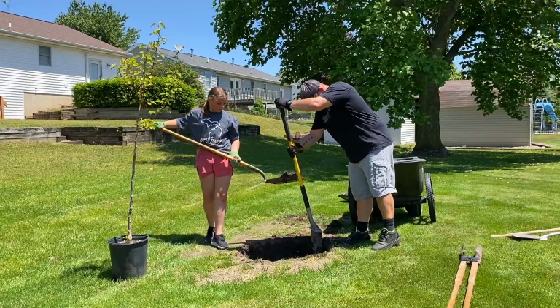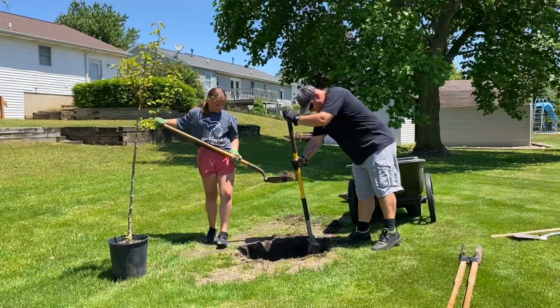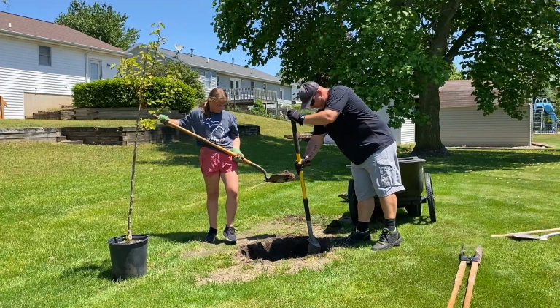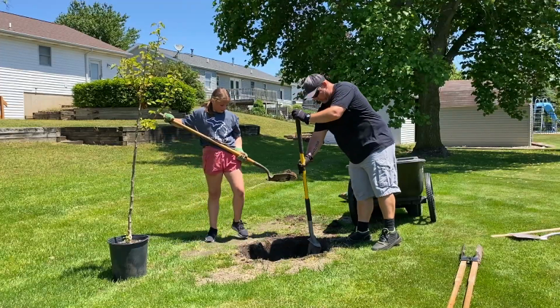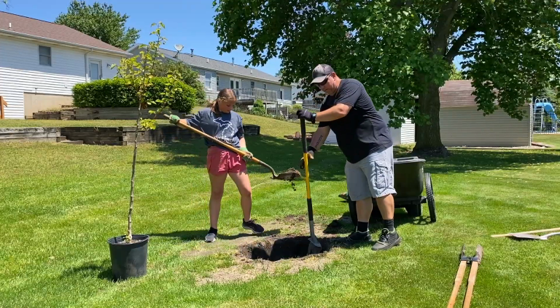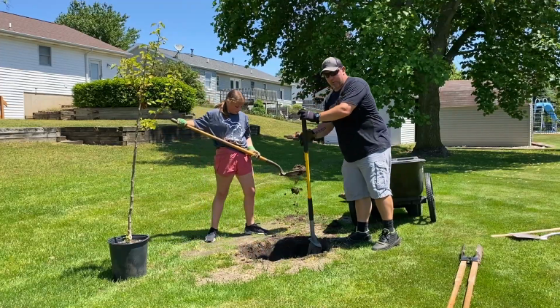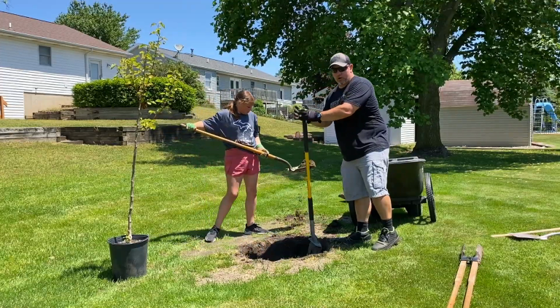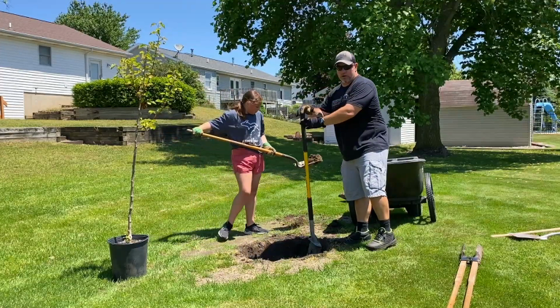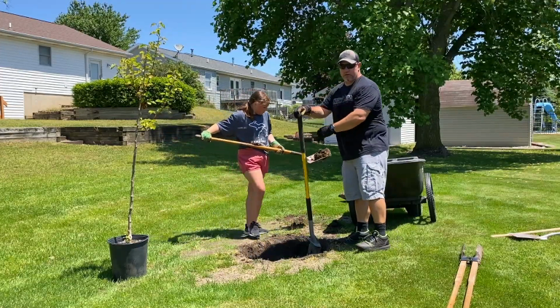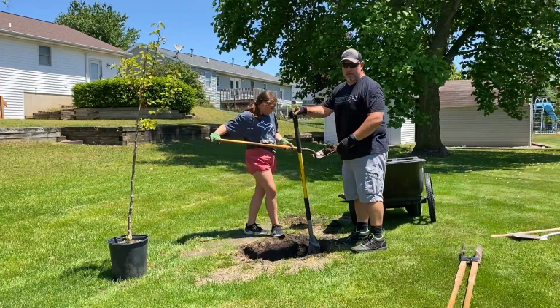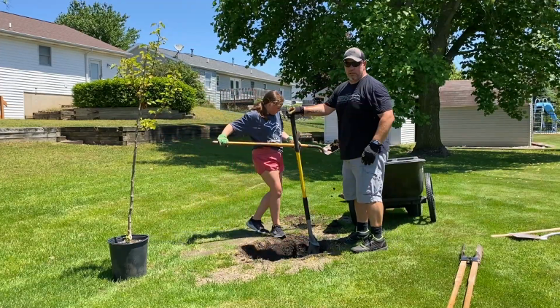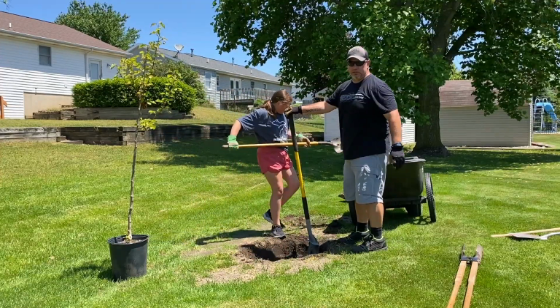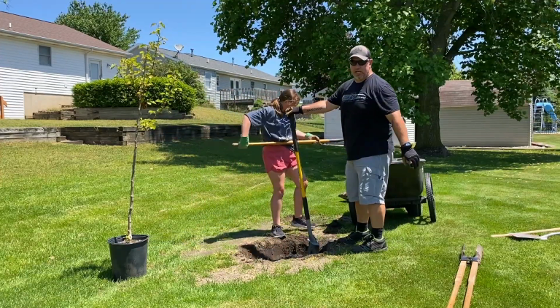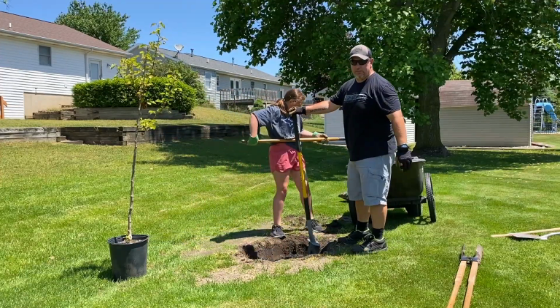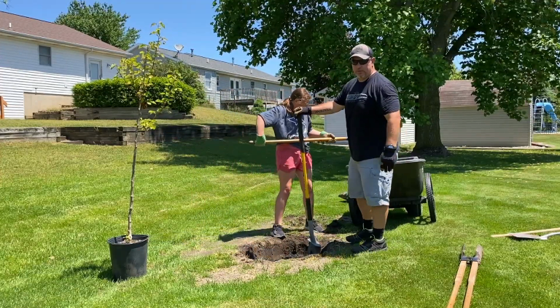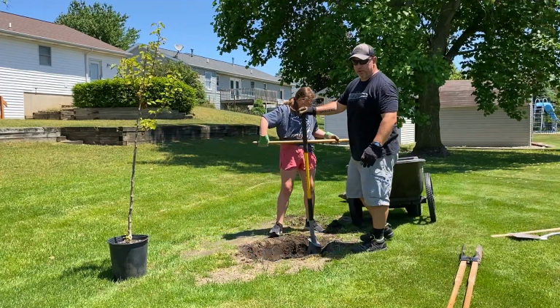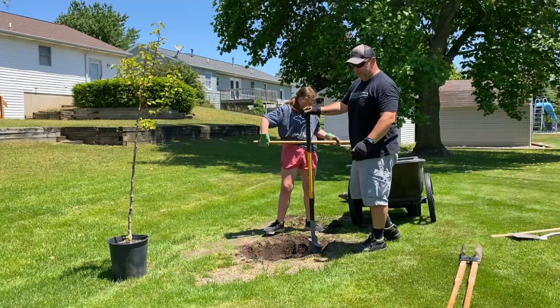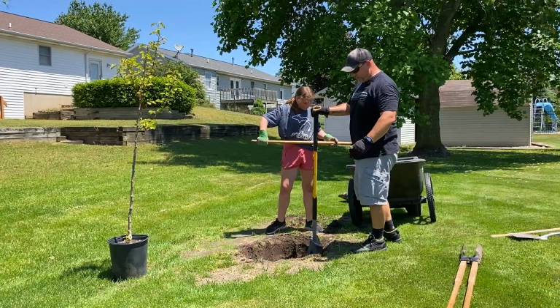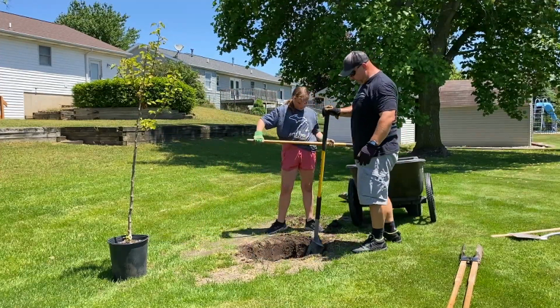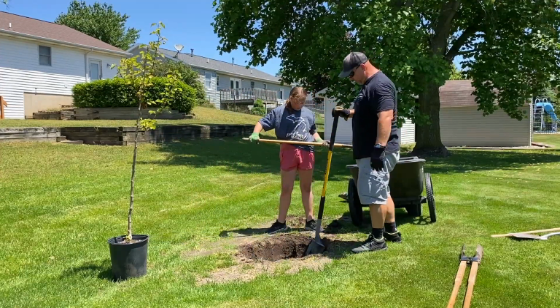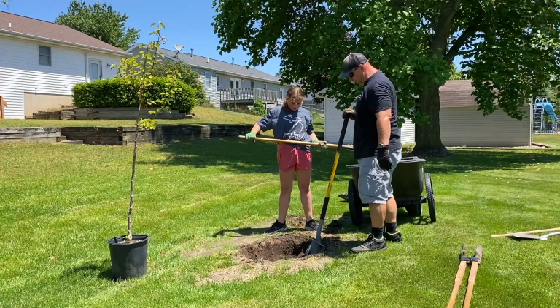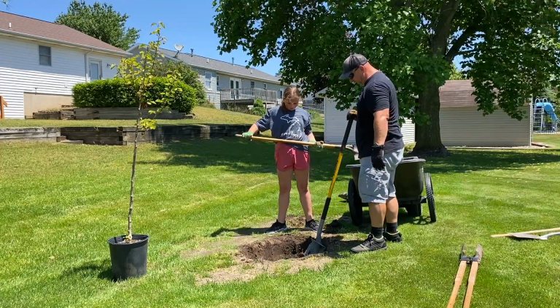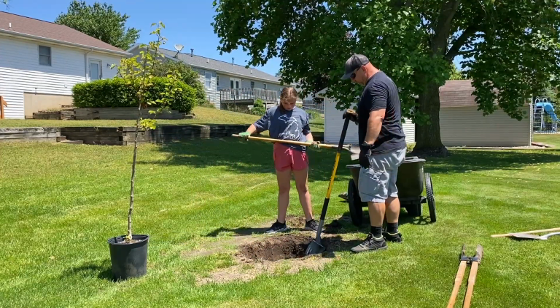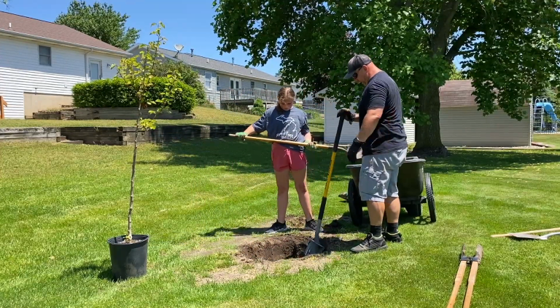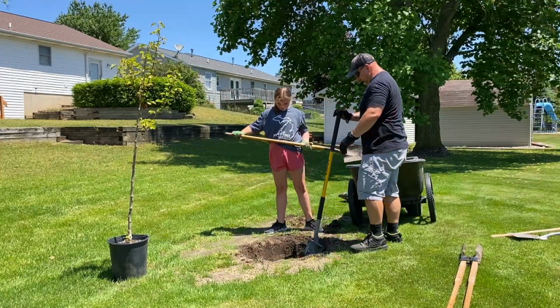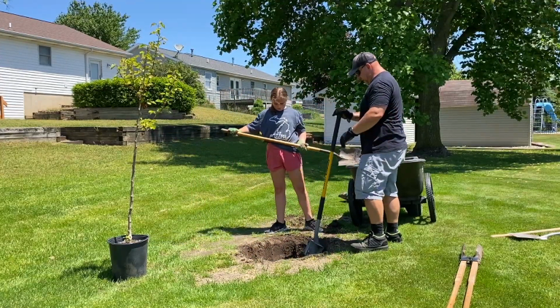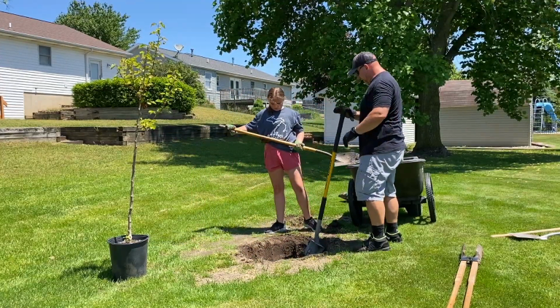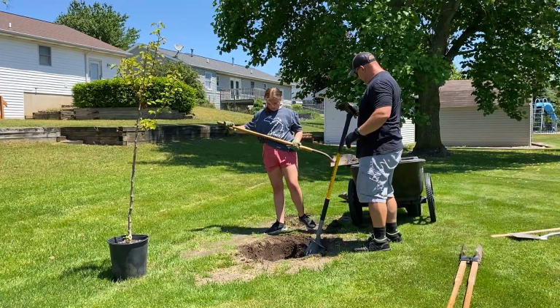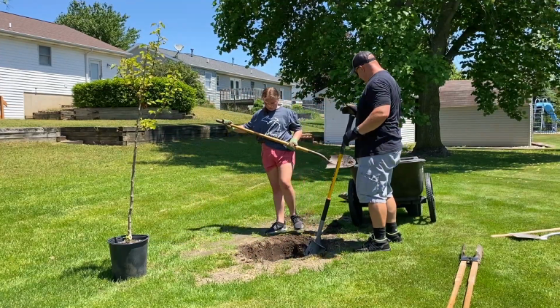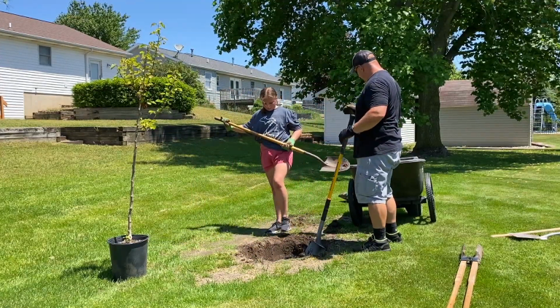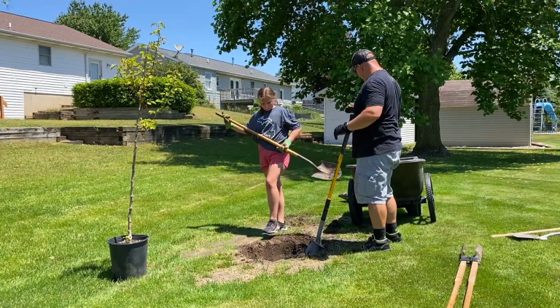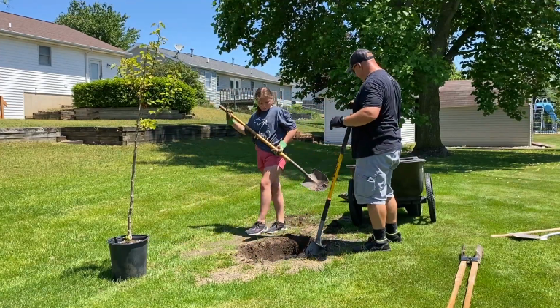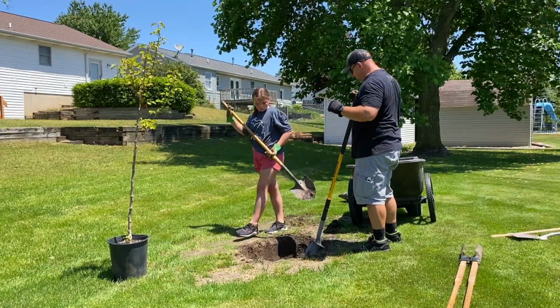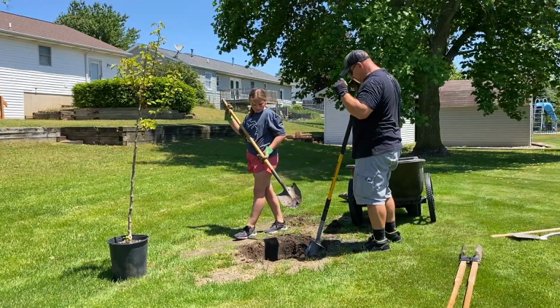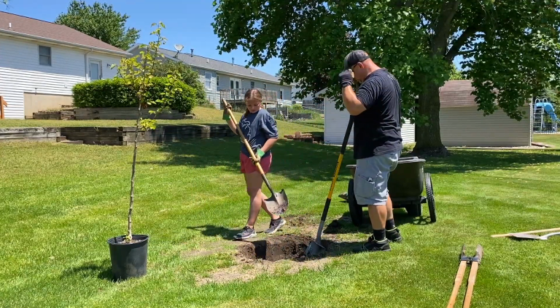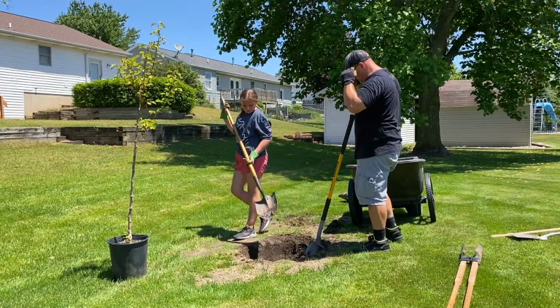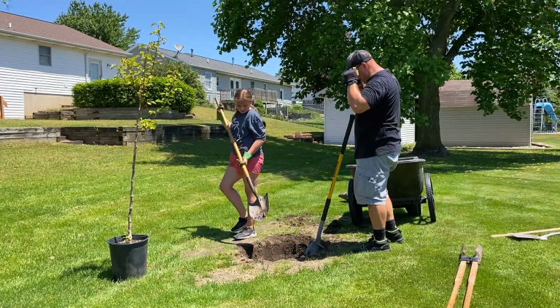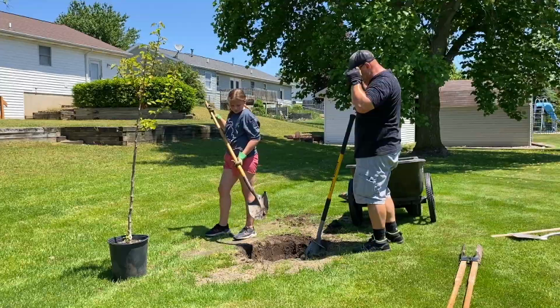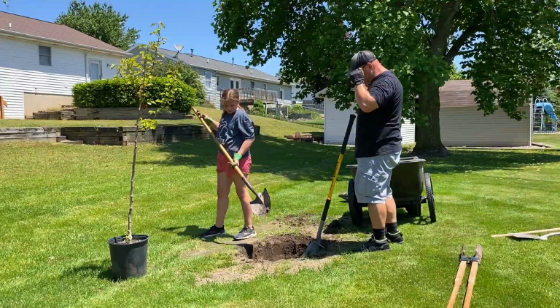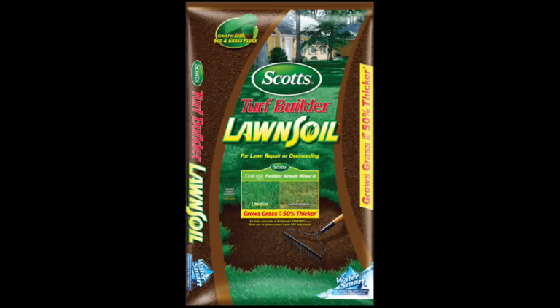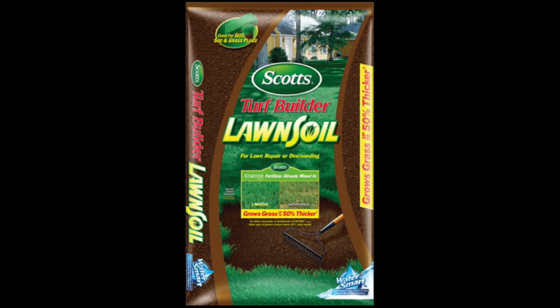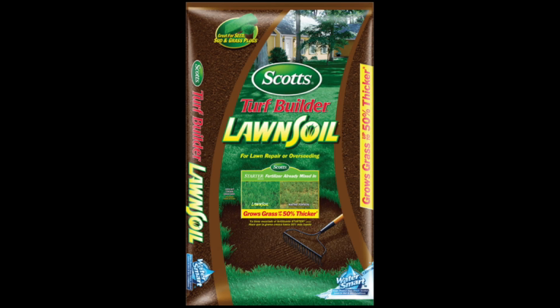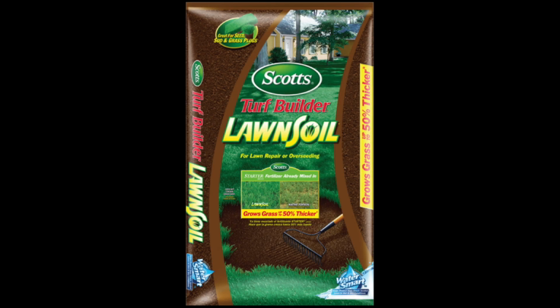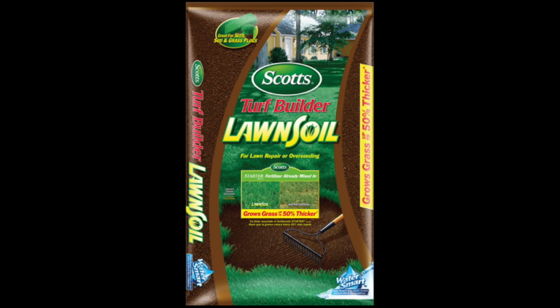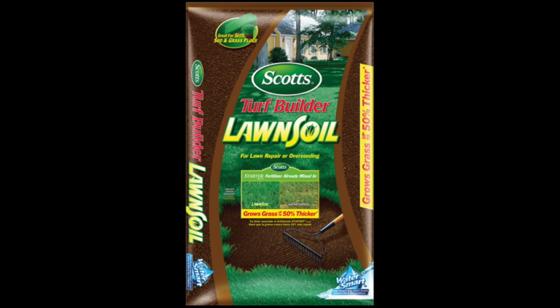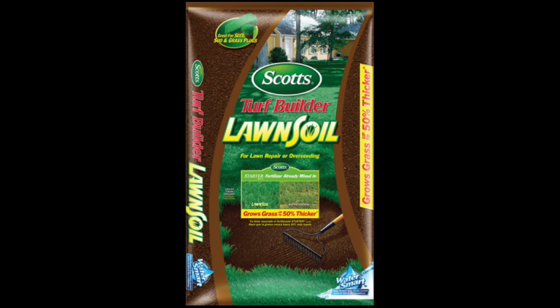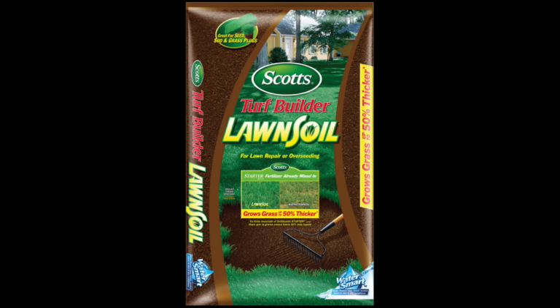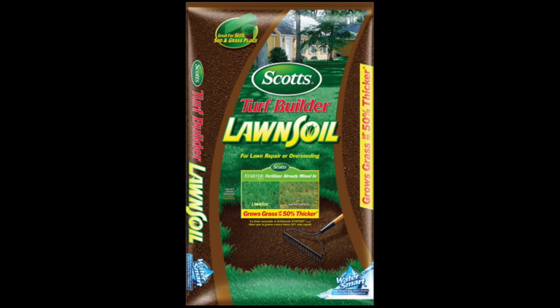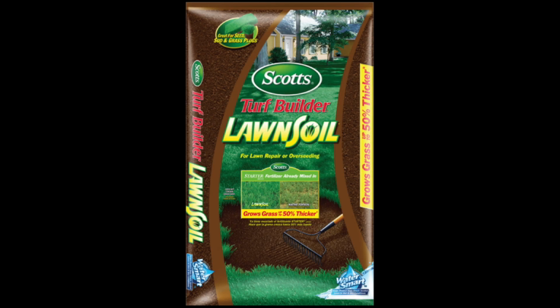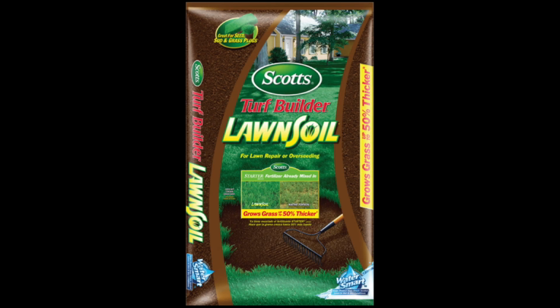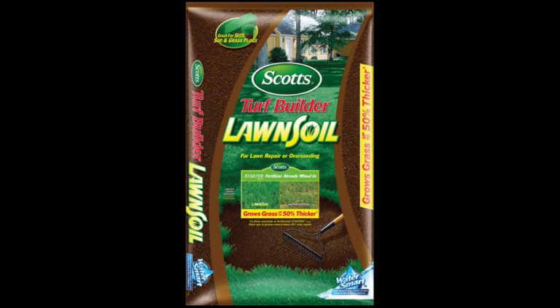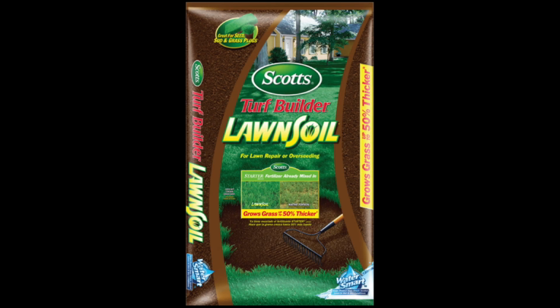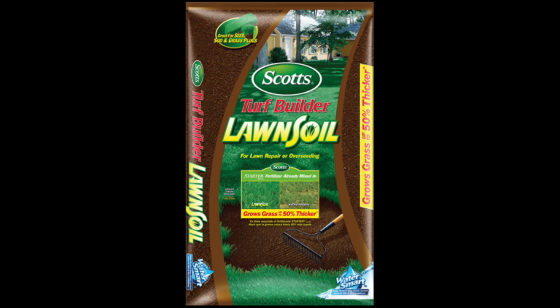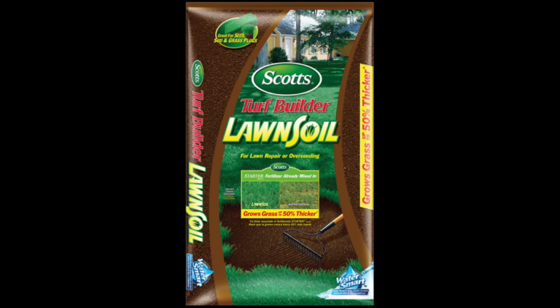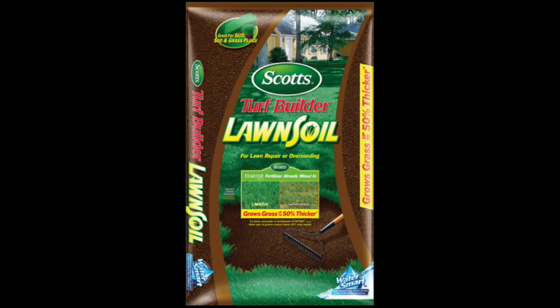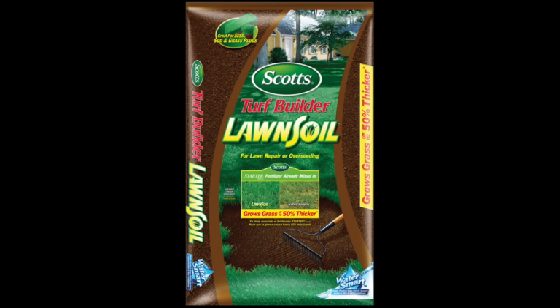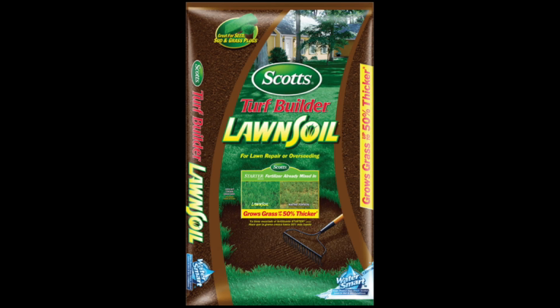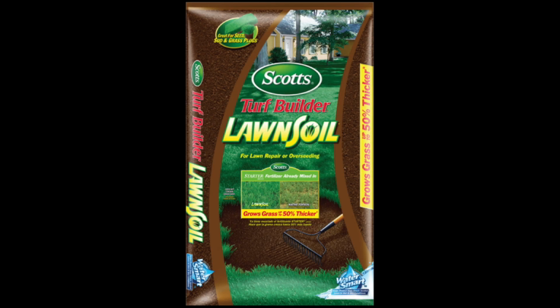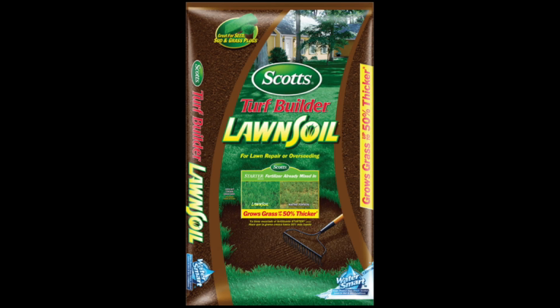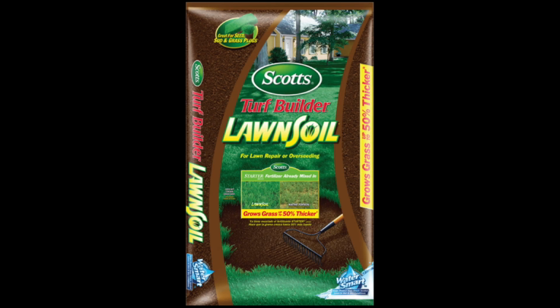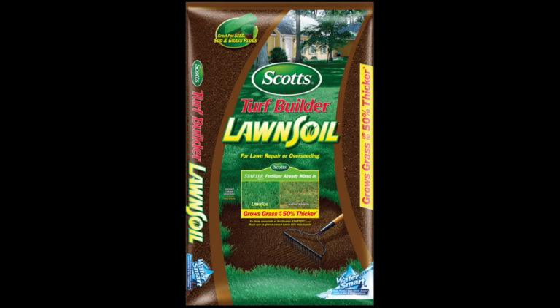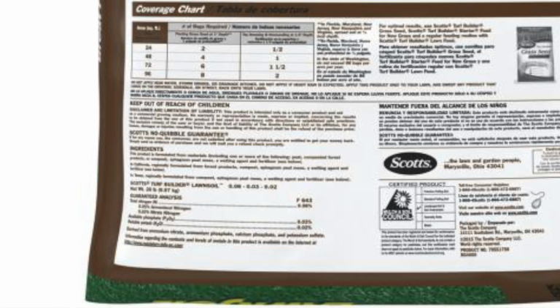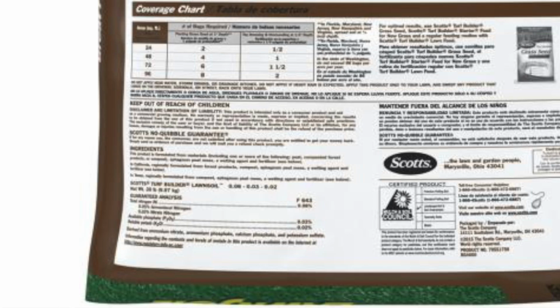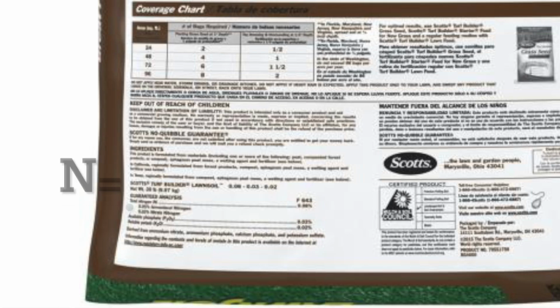I'm going a little deeper than 15 inches, because I'm going to put some Scott's lawn soil down in there, which has nutrients.